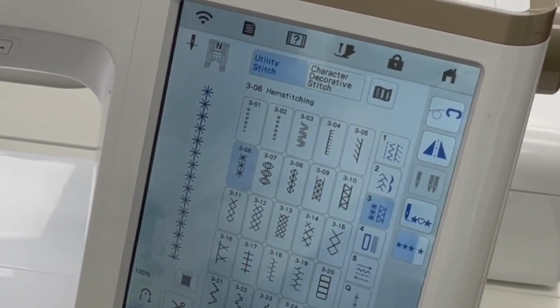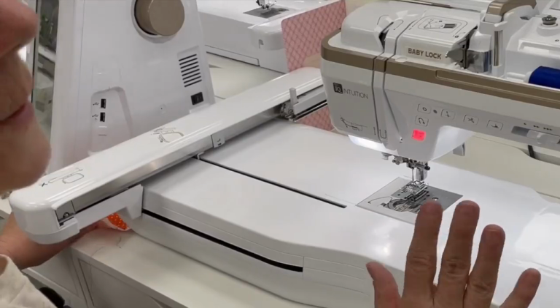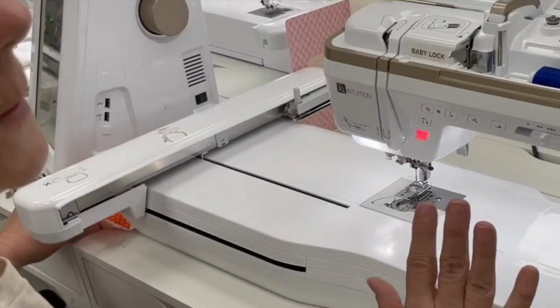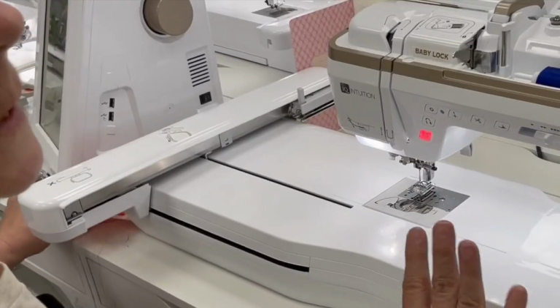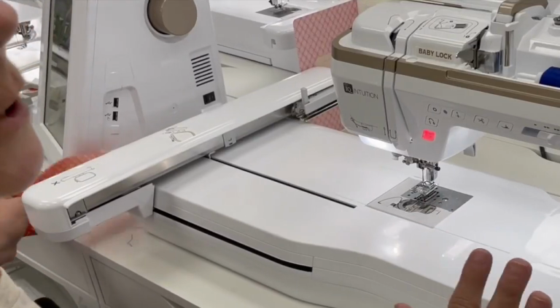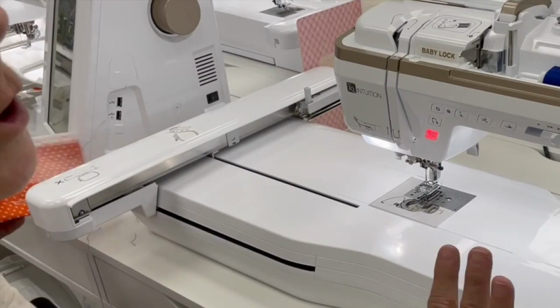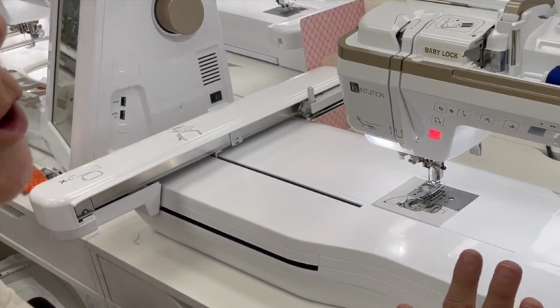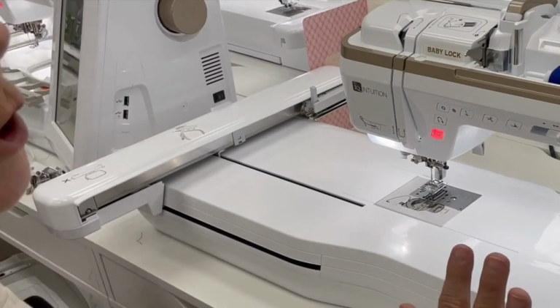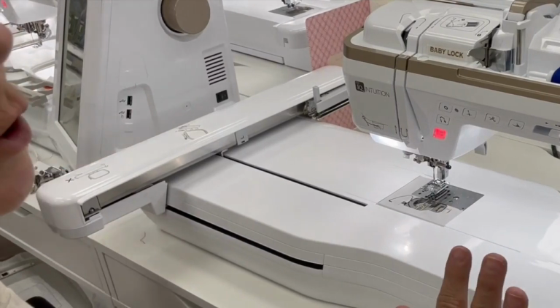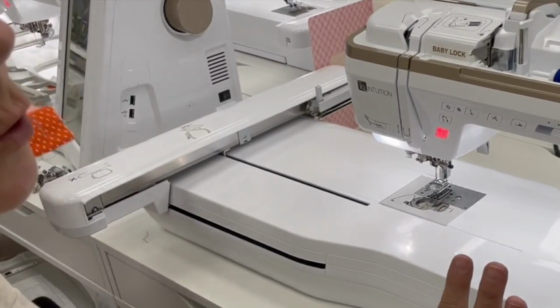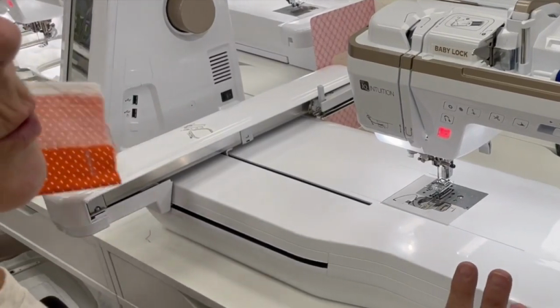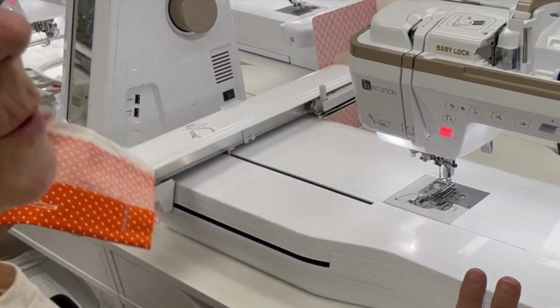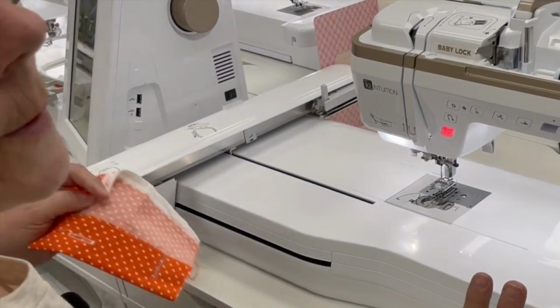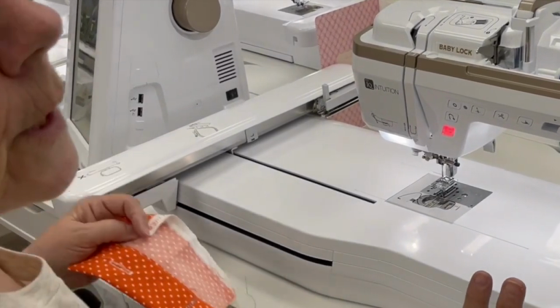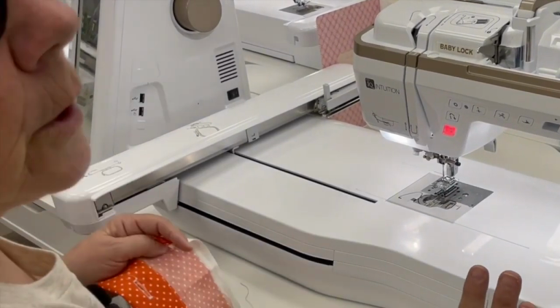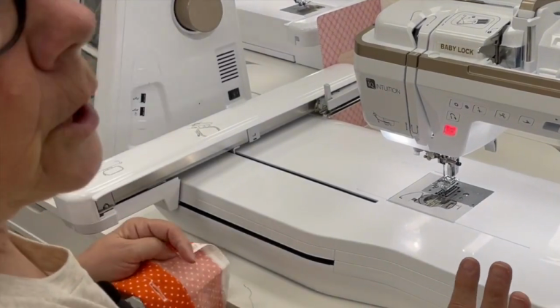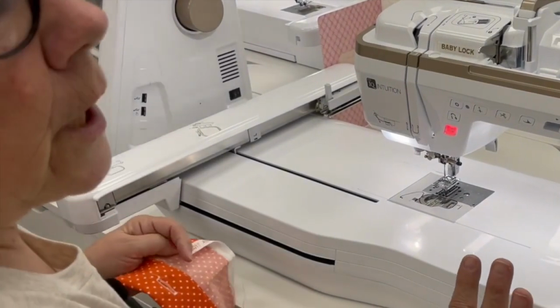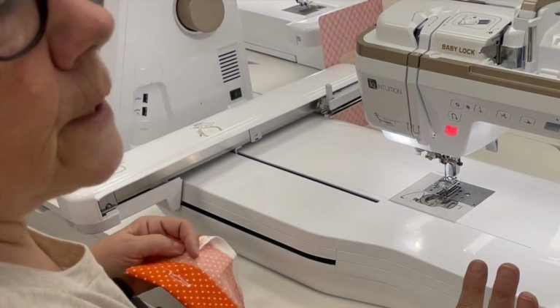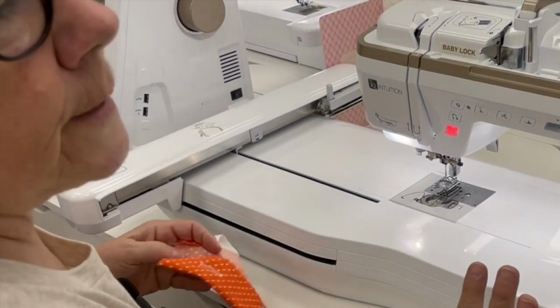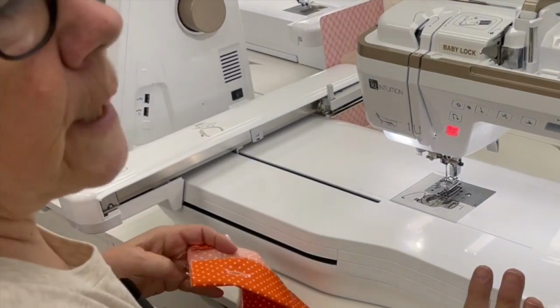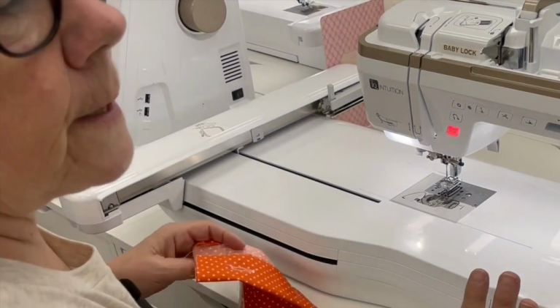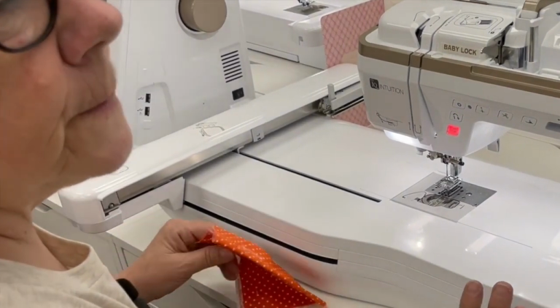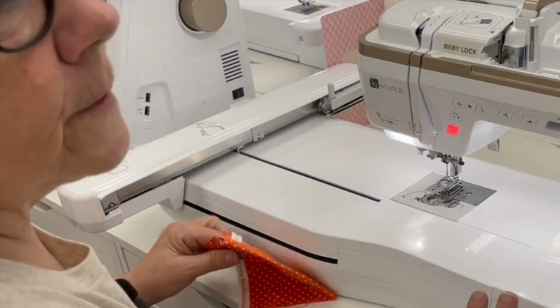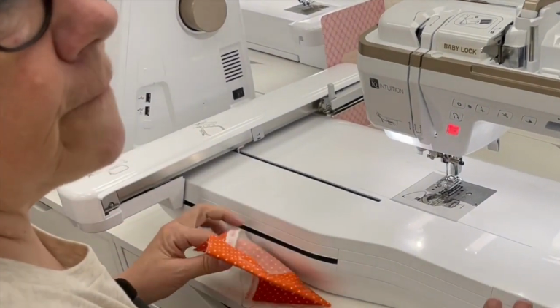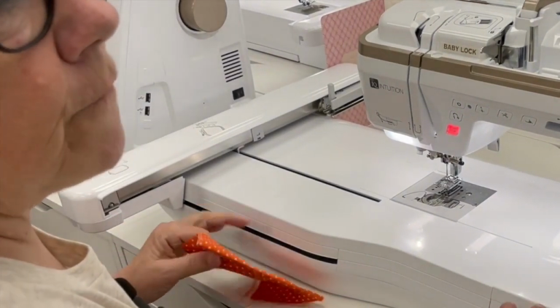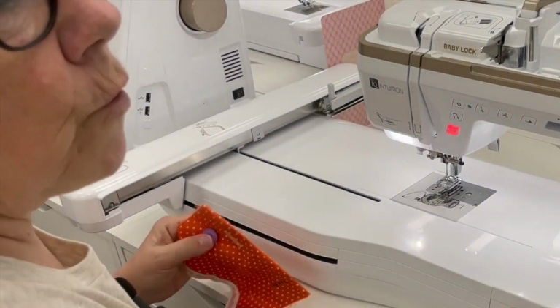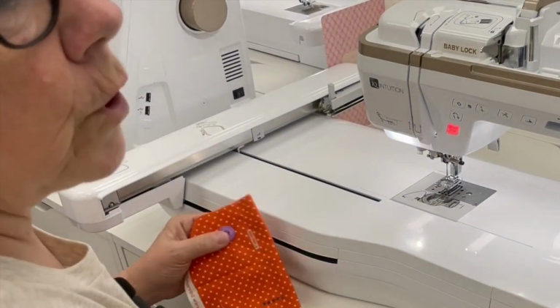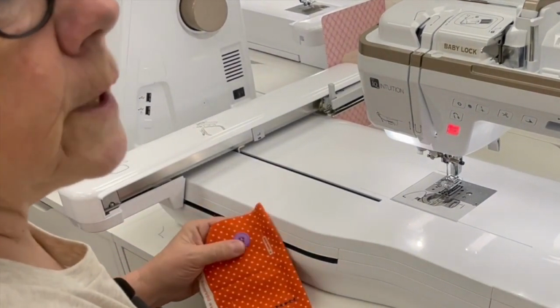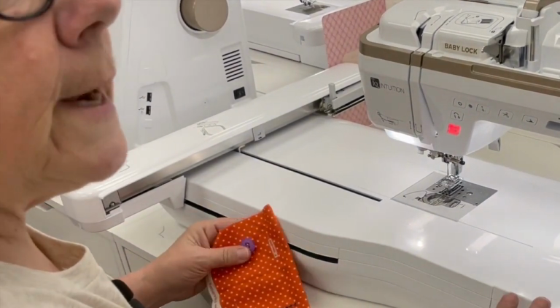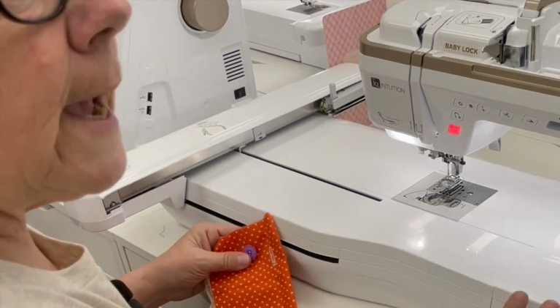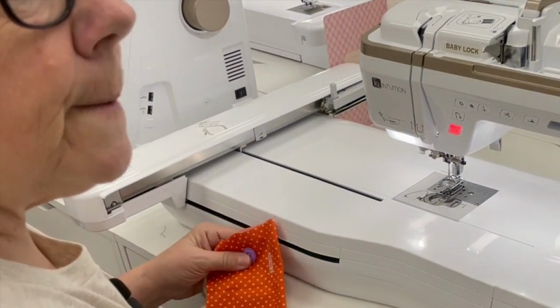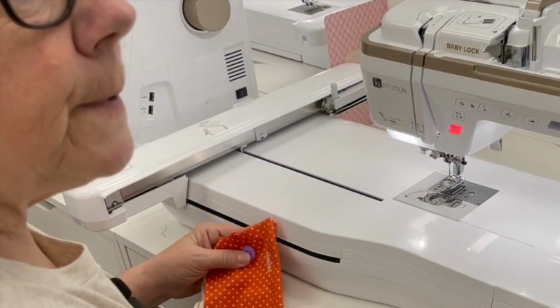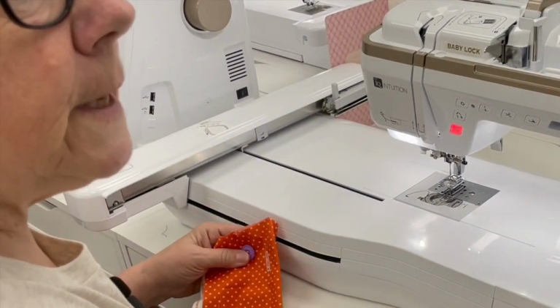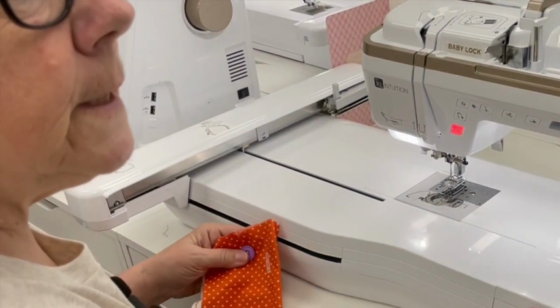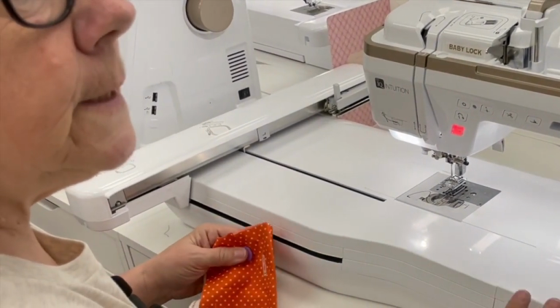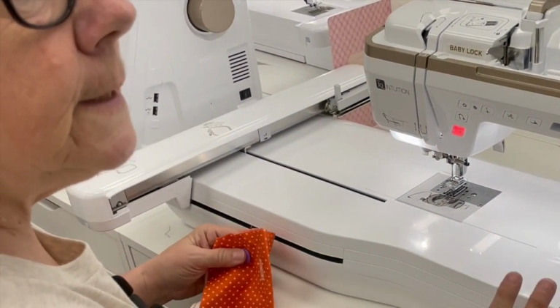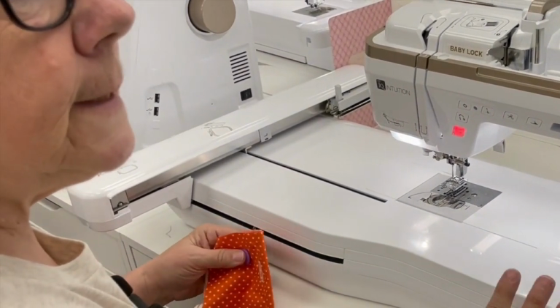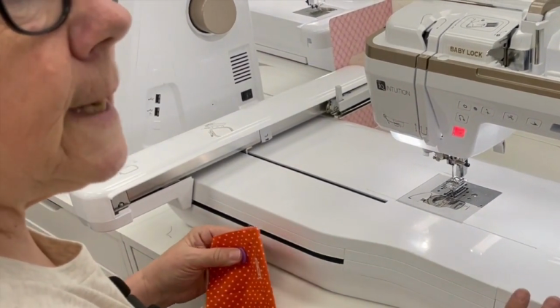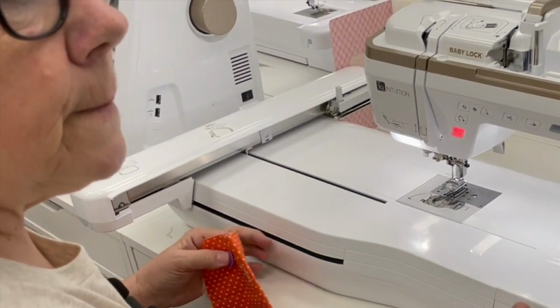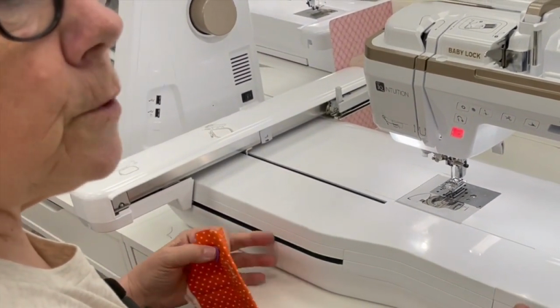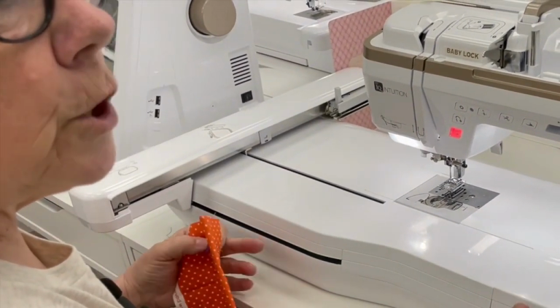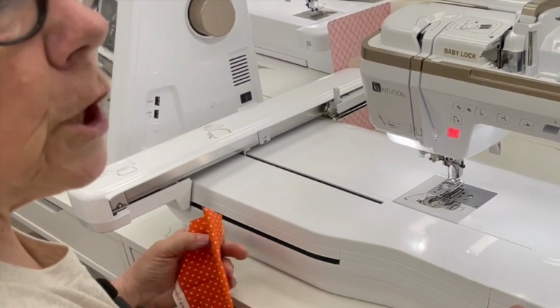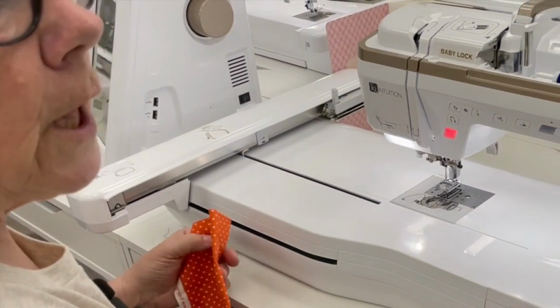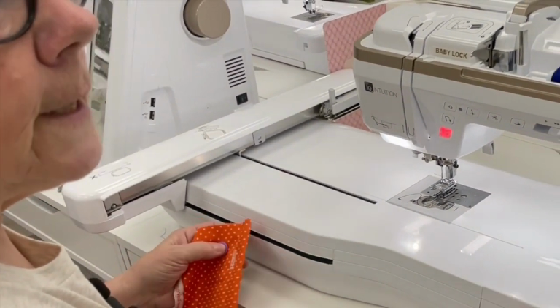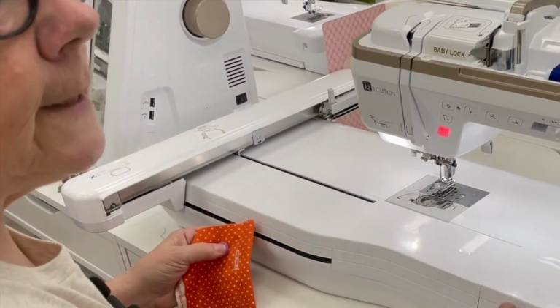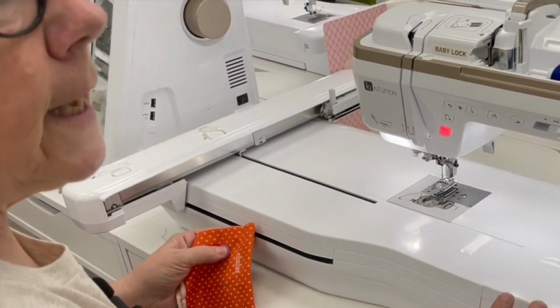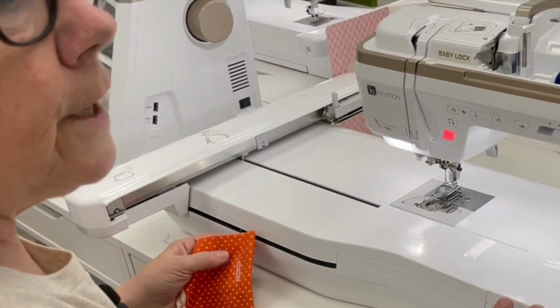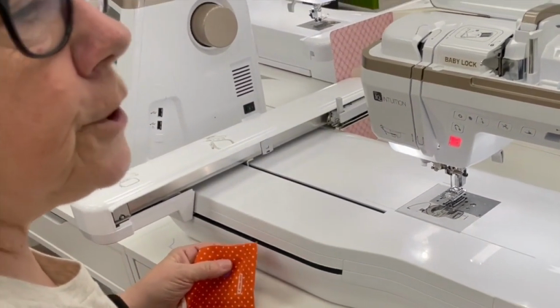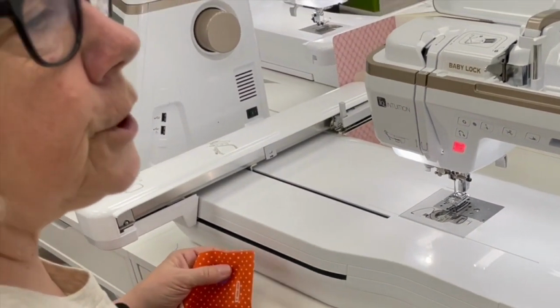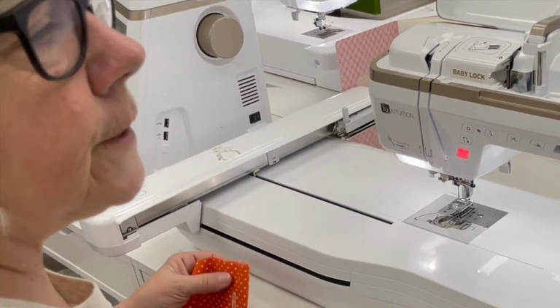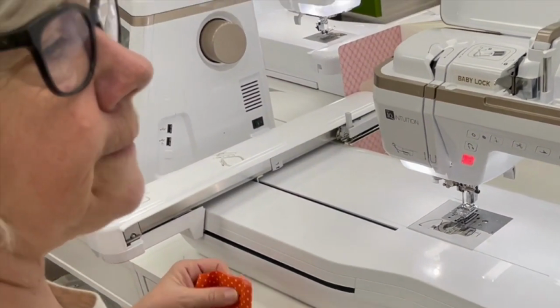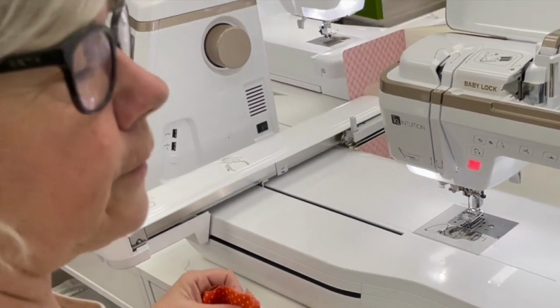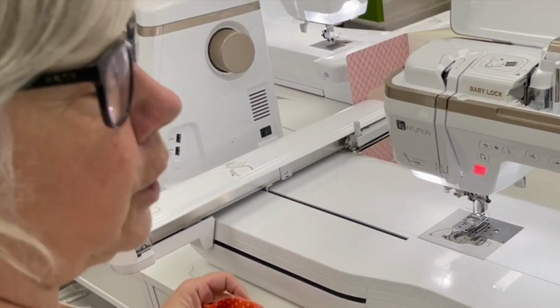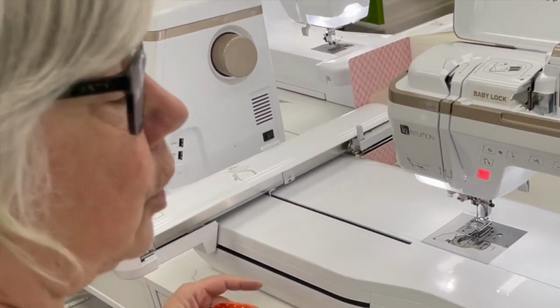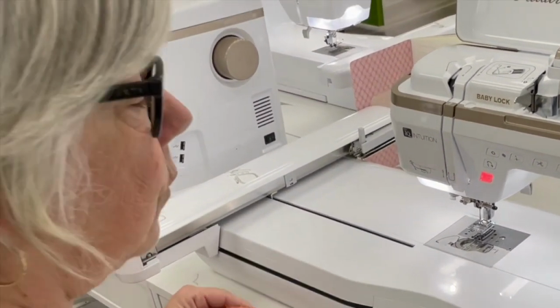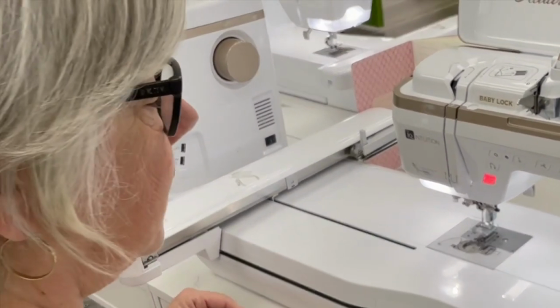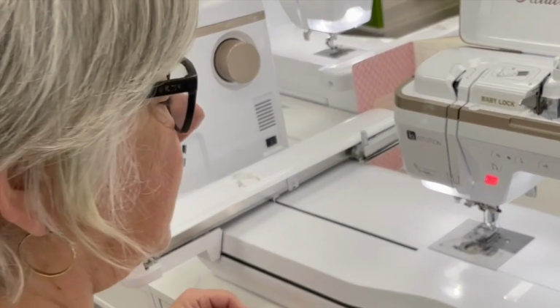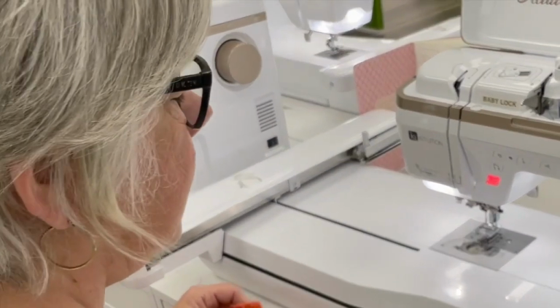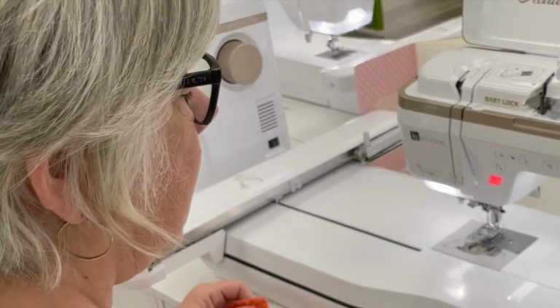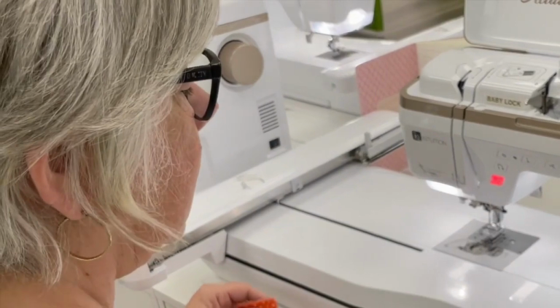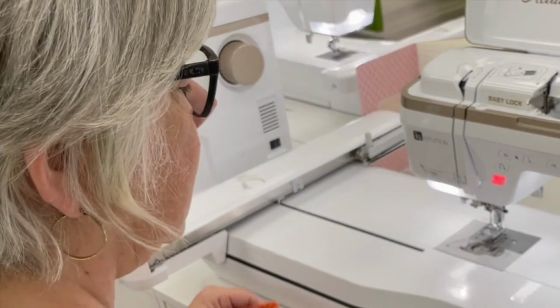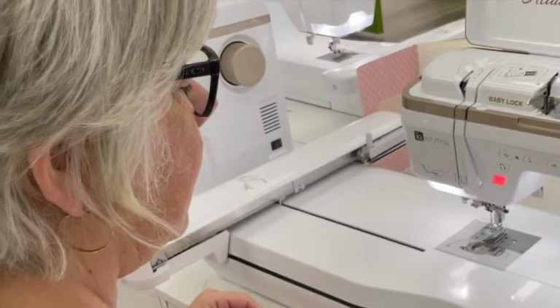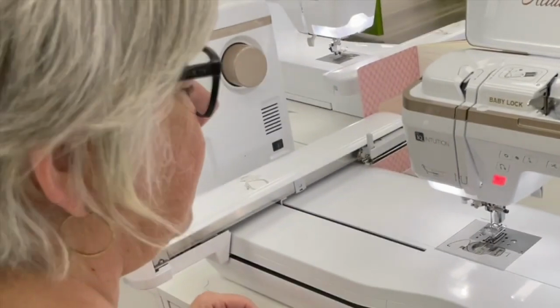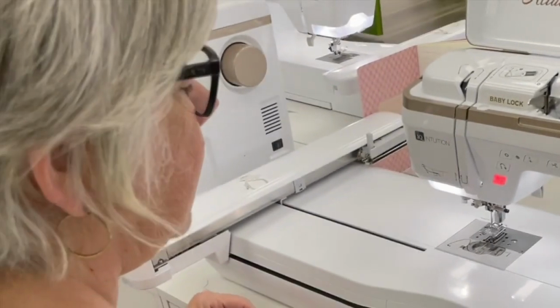This stitch is used a lot of times for napkins, tablecloths, edges of clothing, that type of thing.